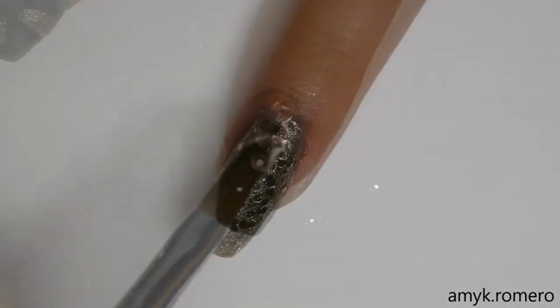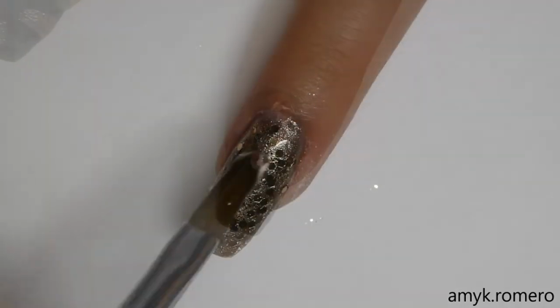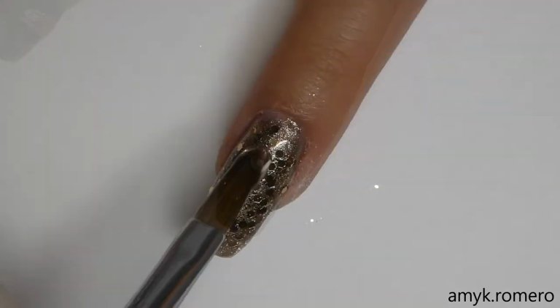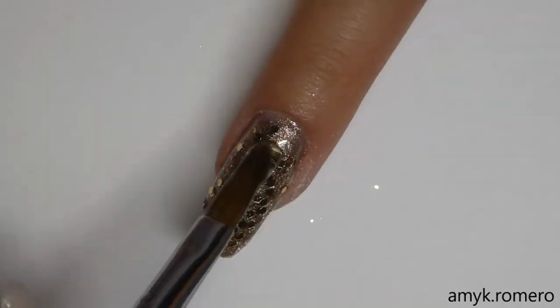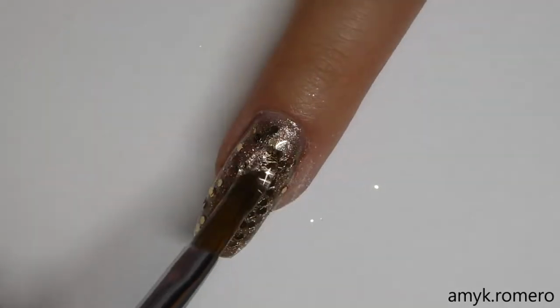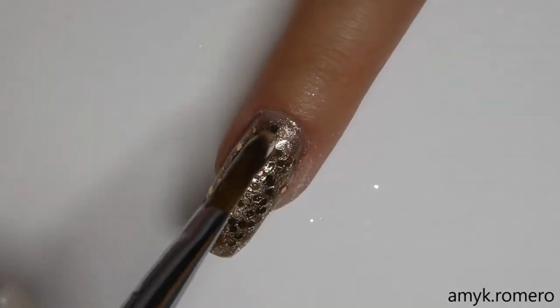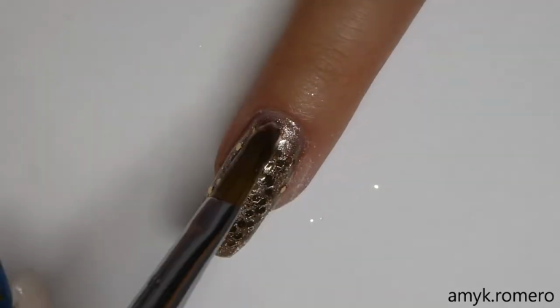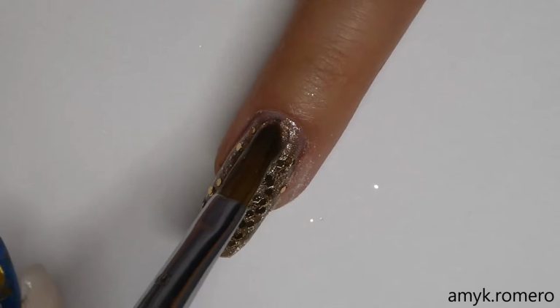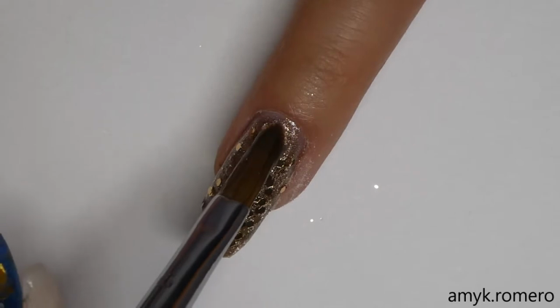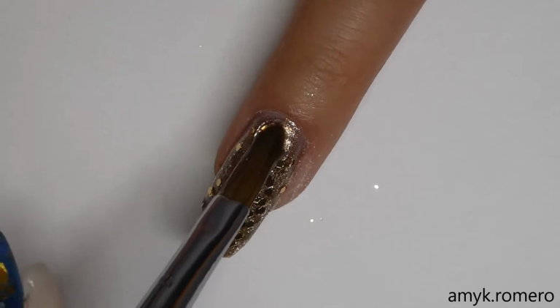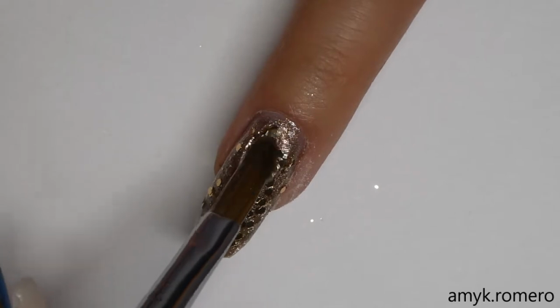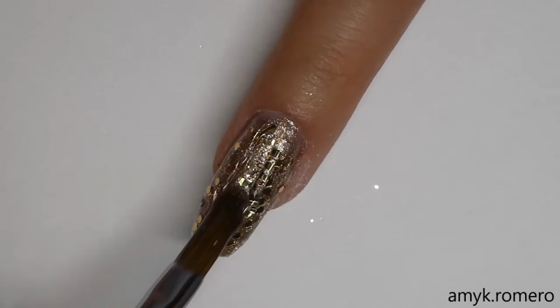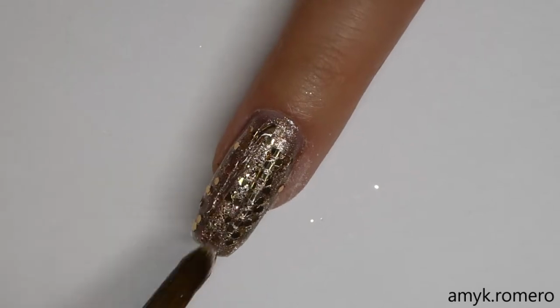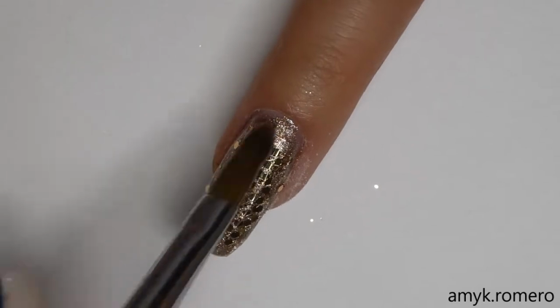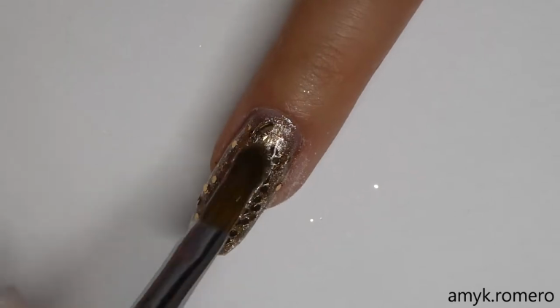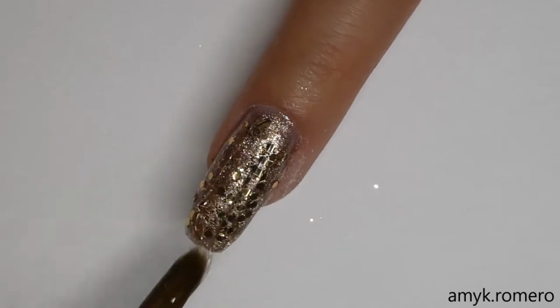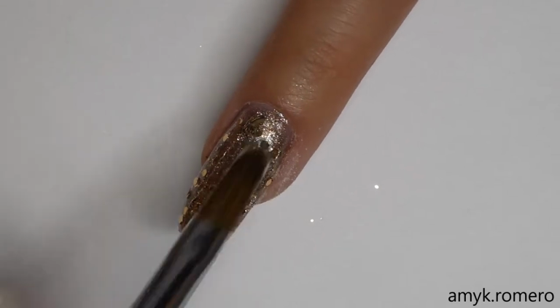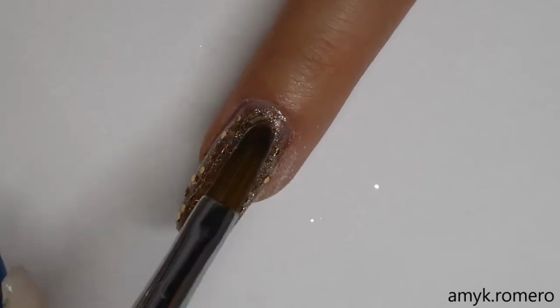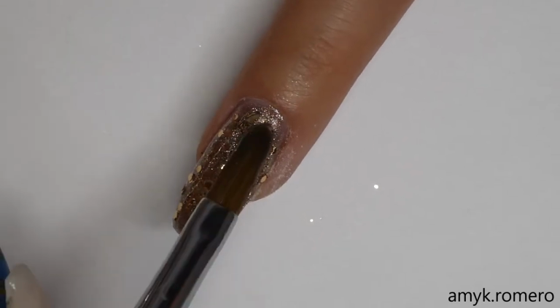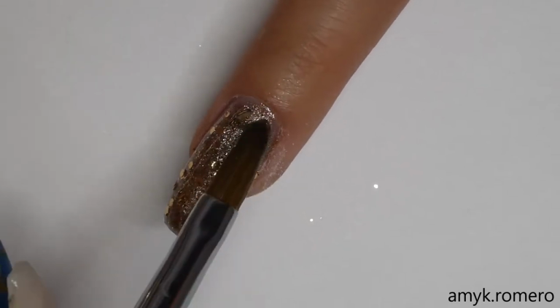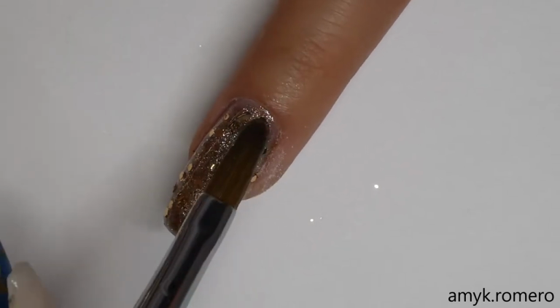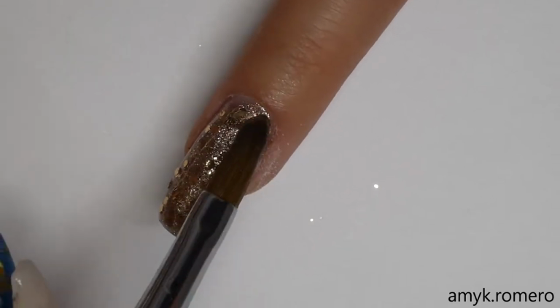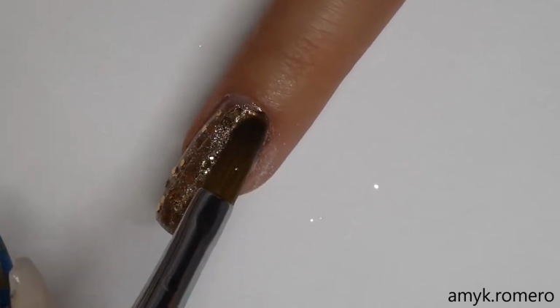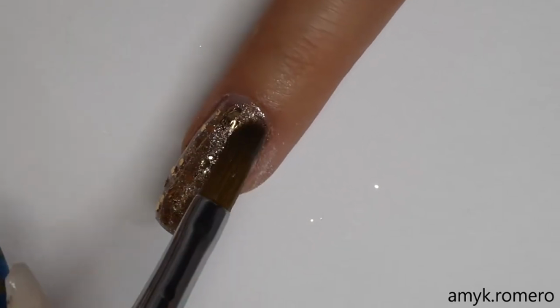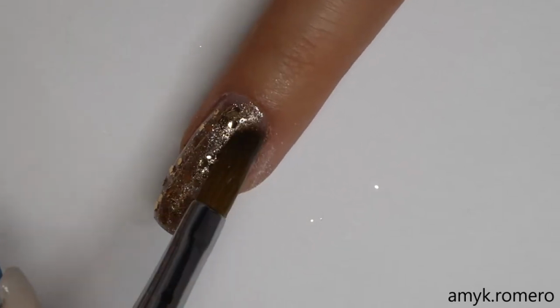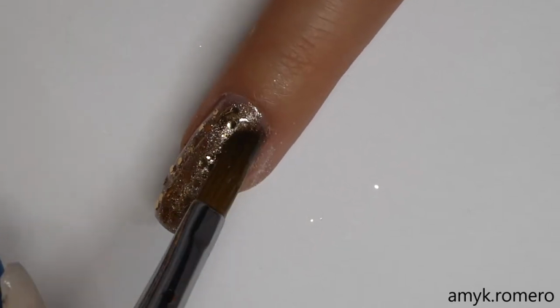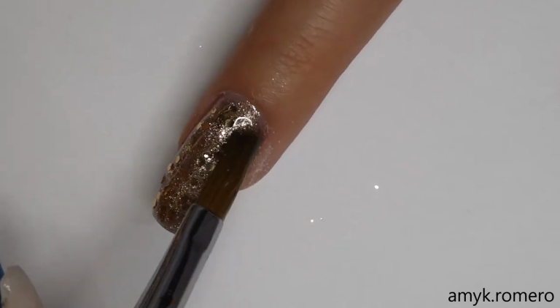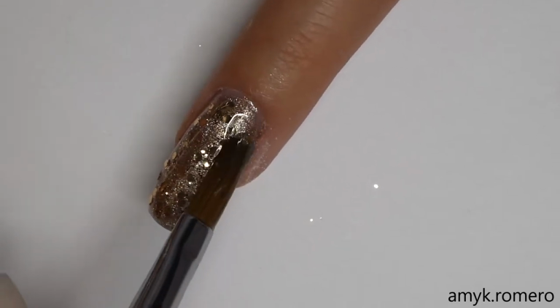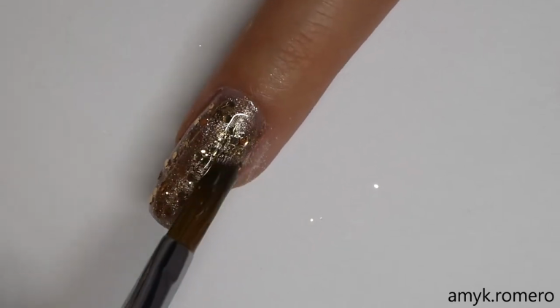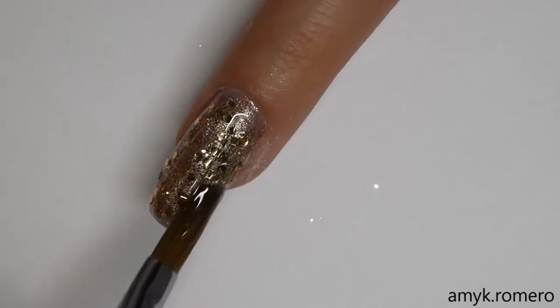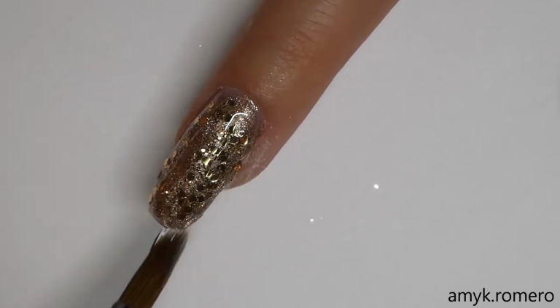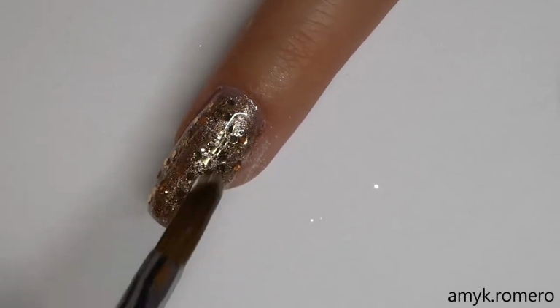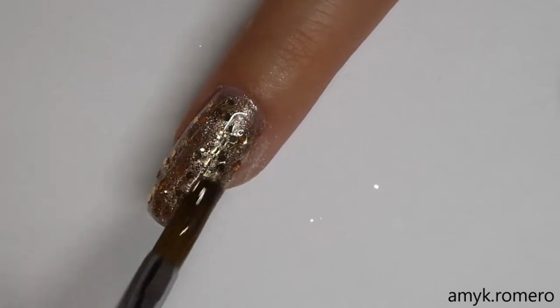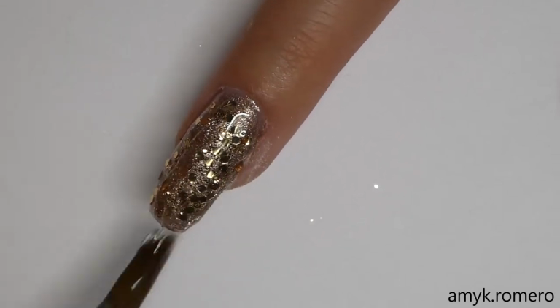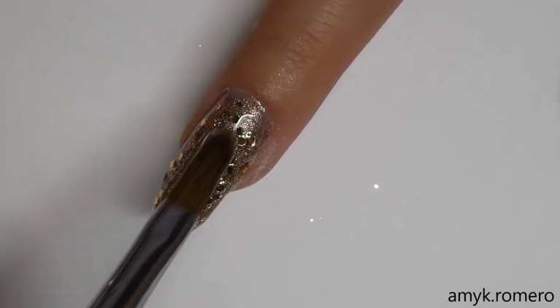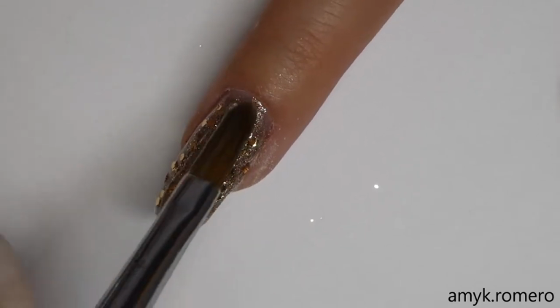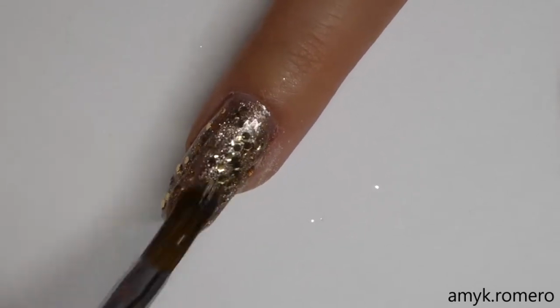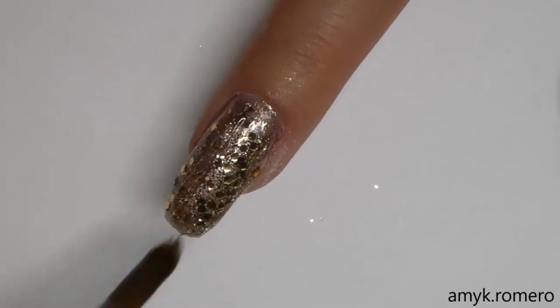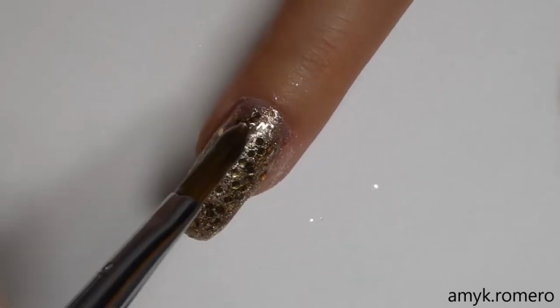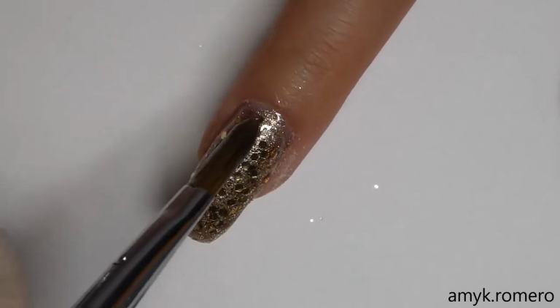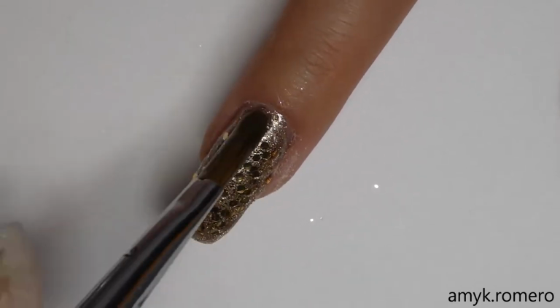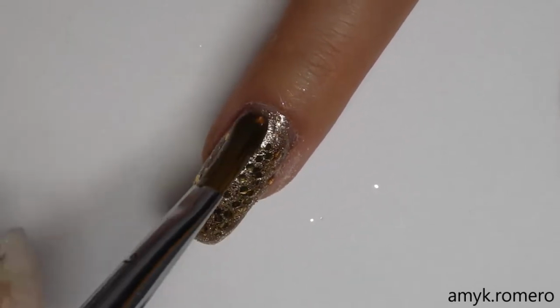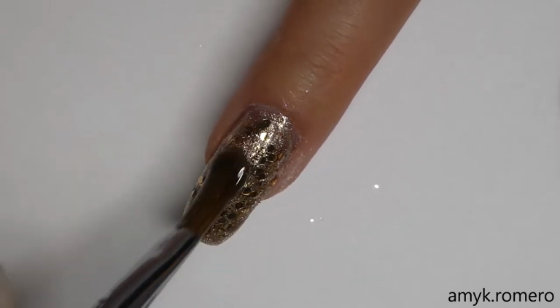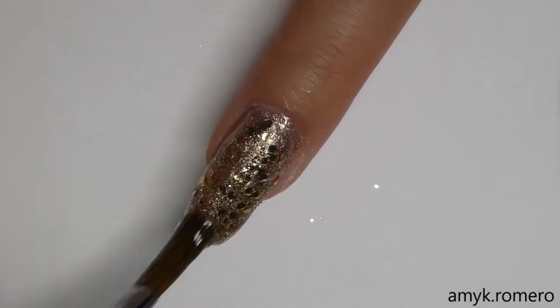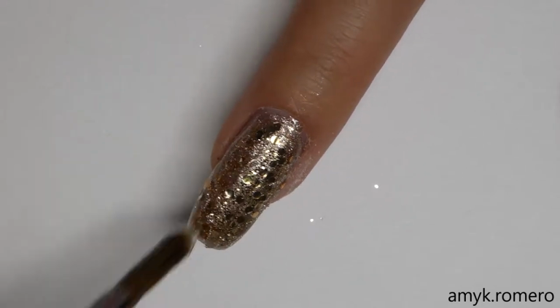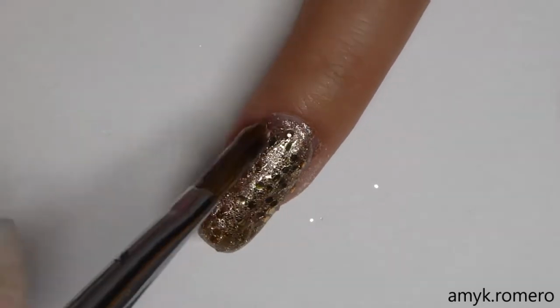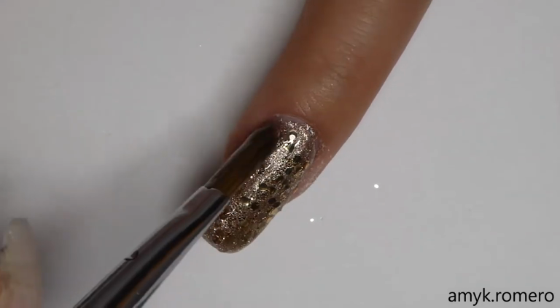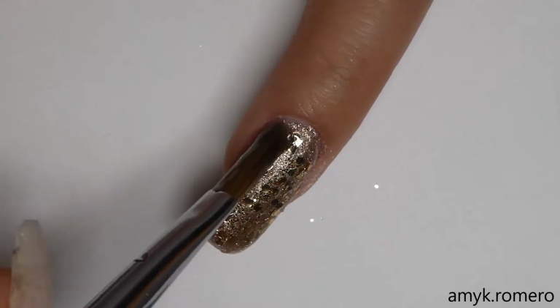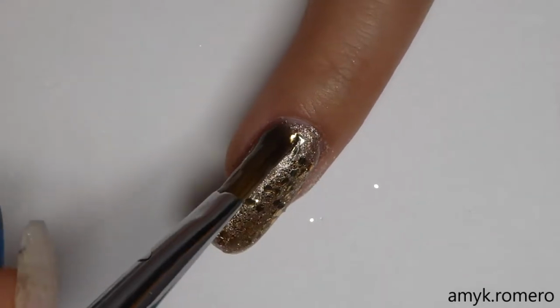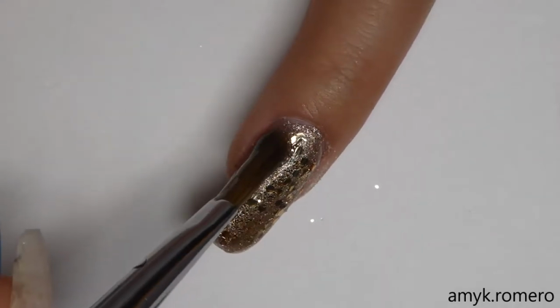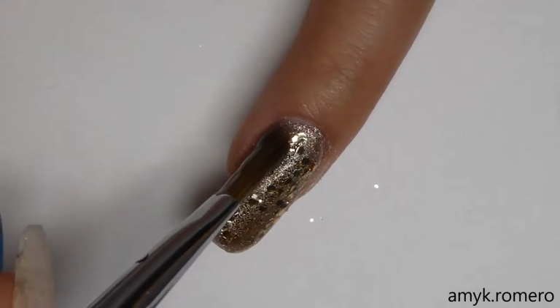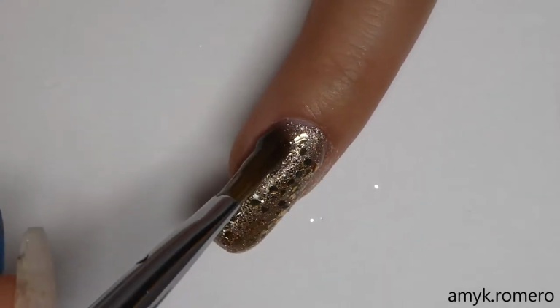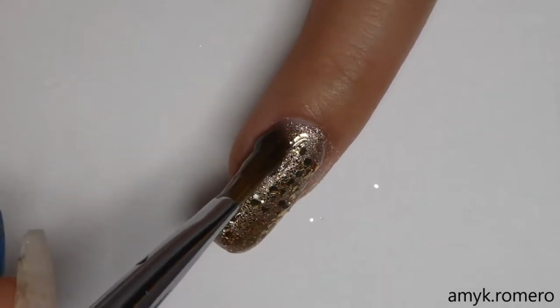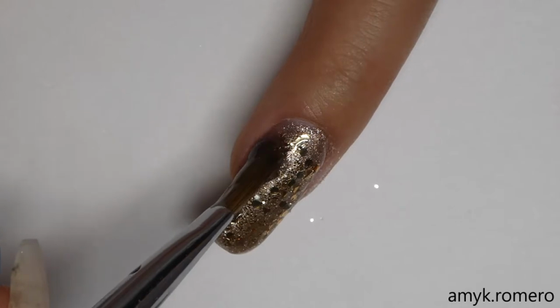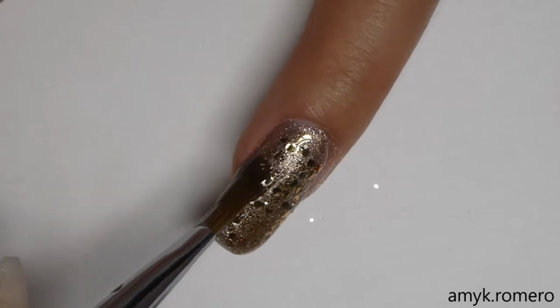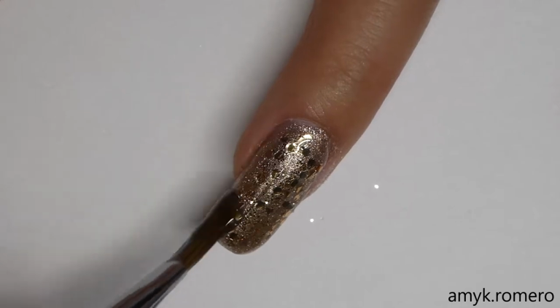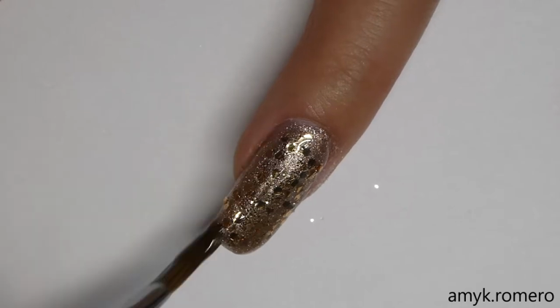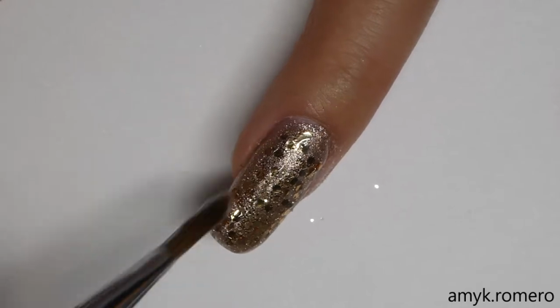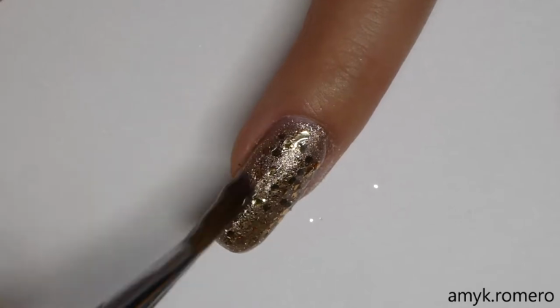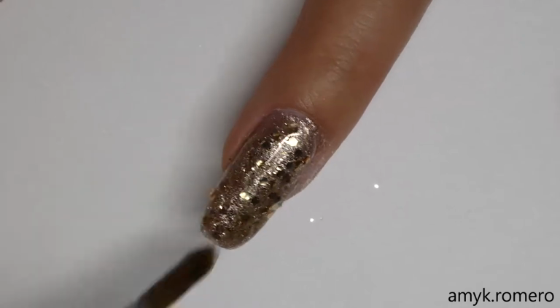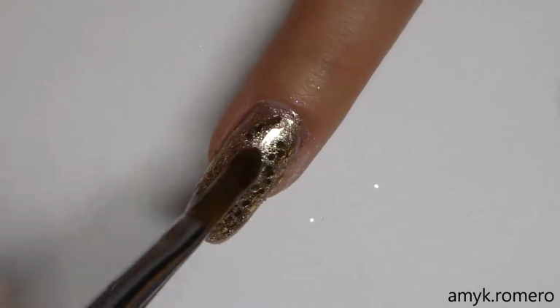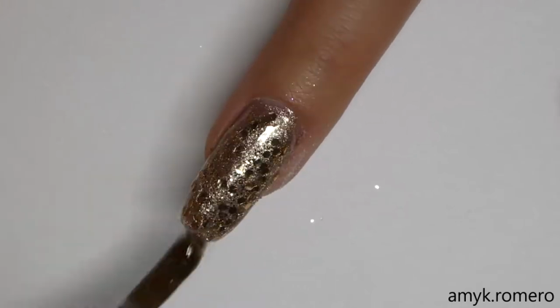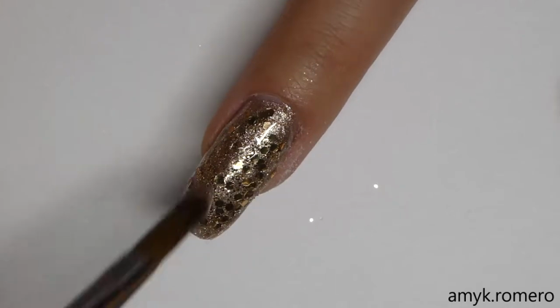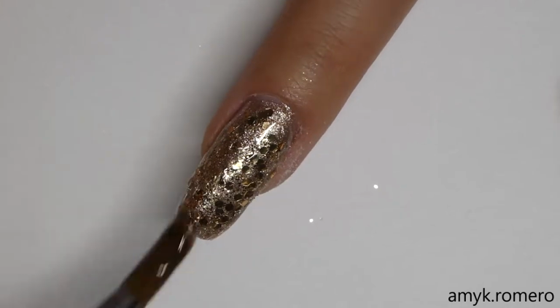I'm going to go over the nails I put glitter on with that Flex Gel one more time, just to help smooth out the surface so it's not bumpy from the glitter.